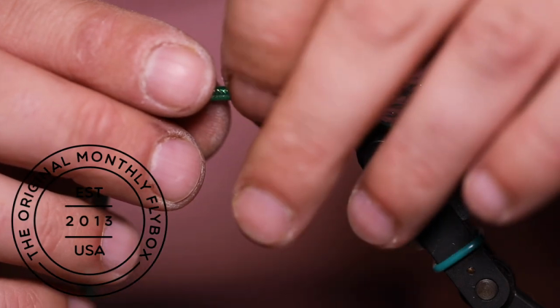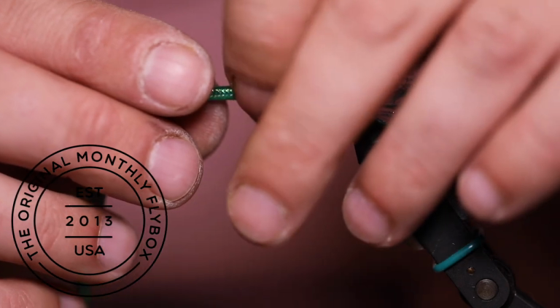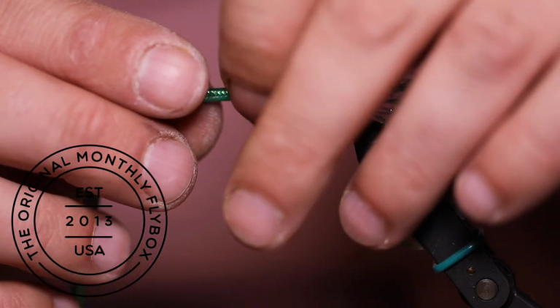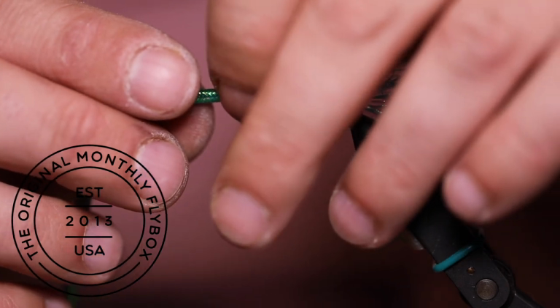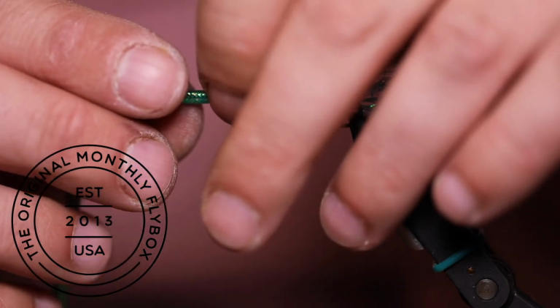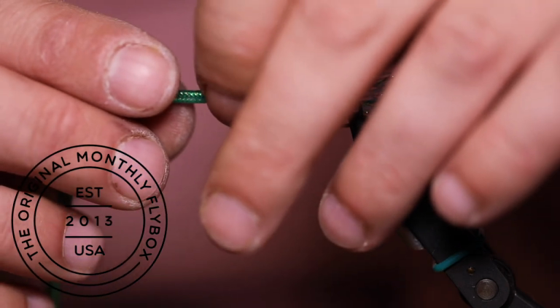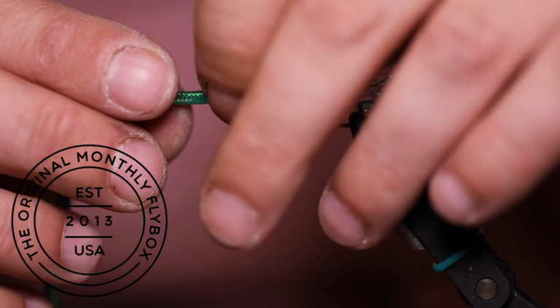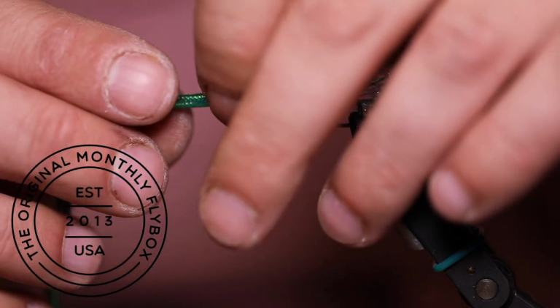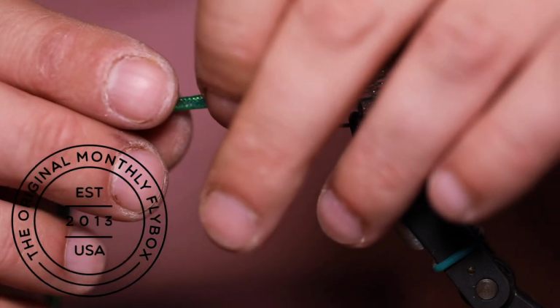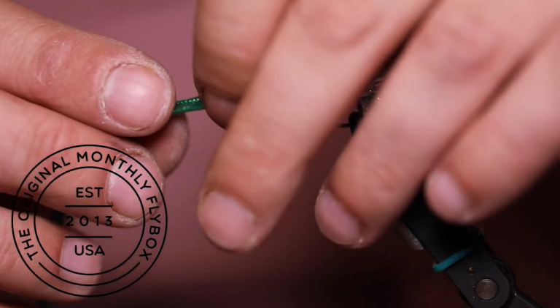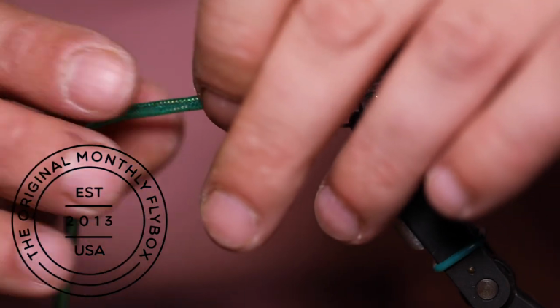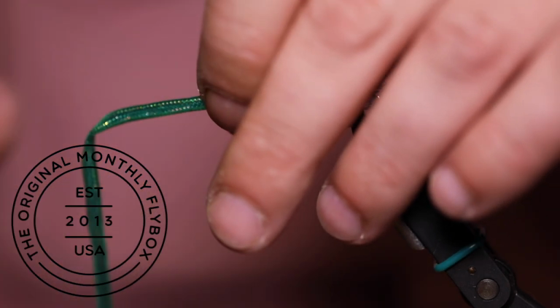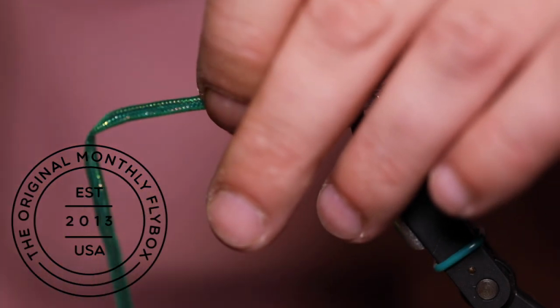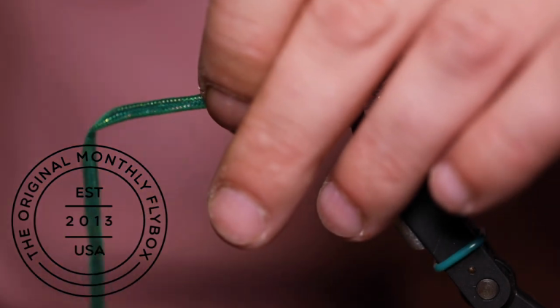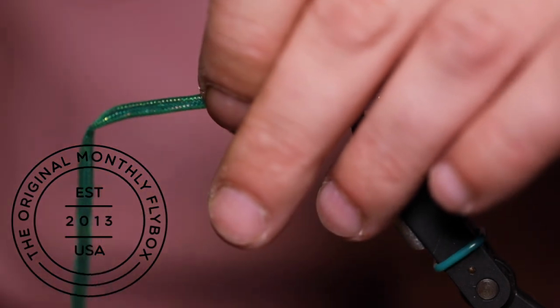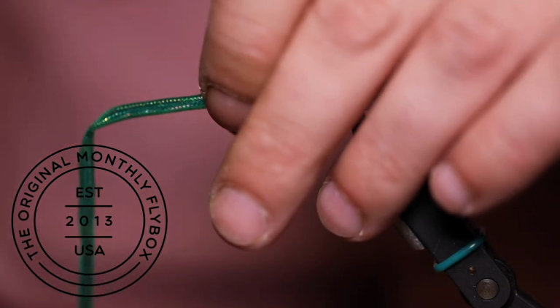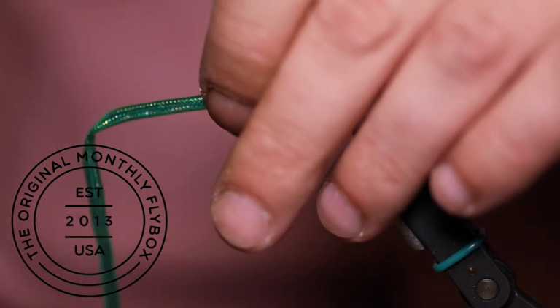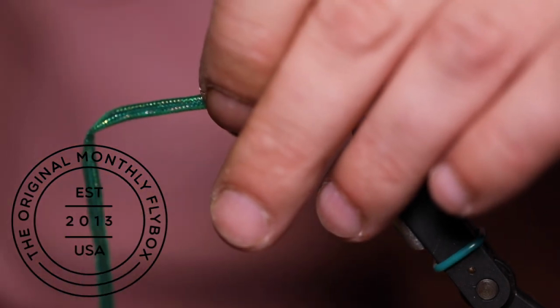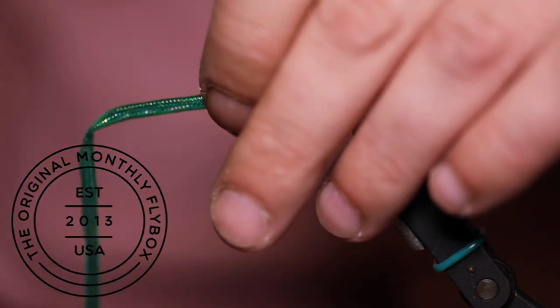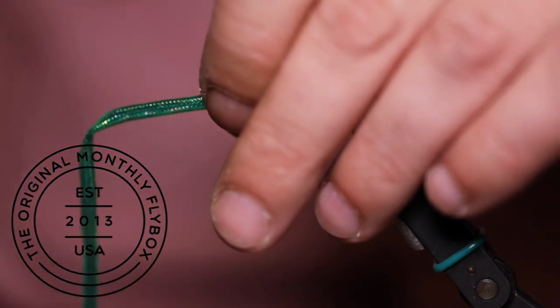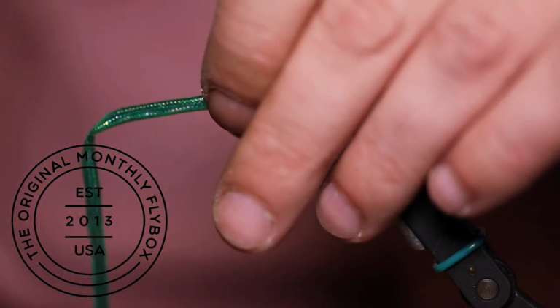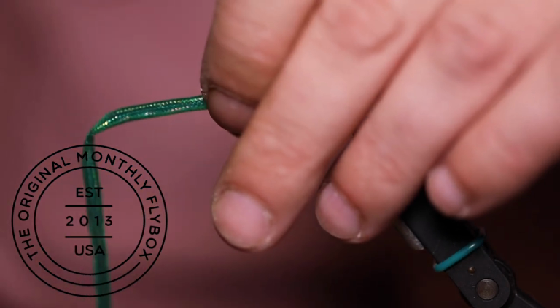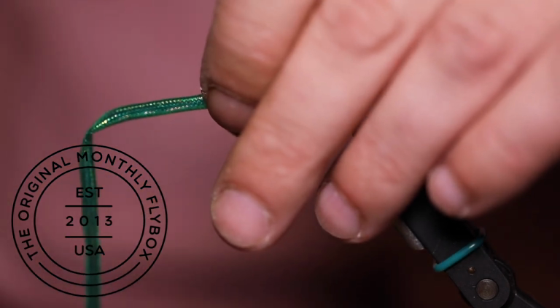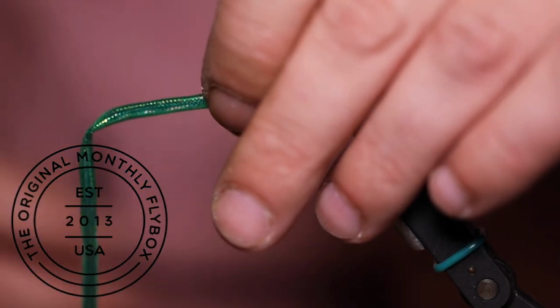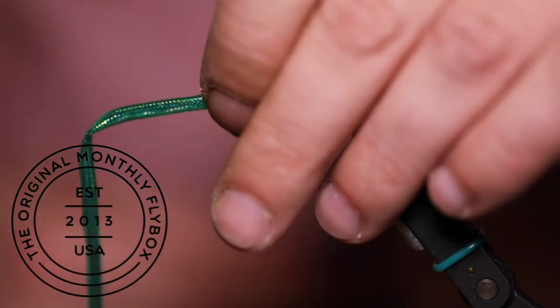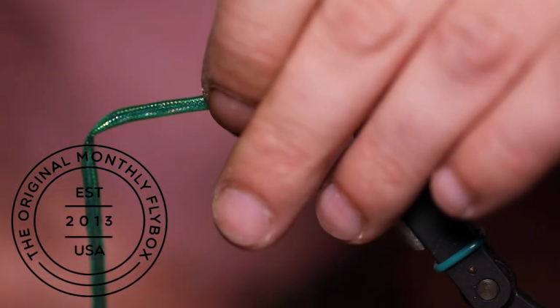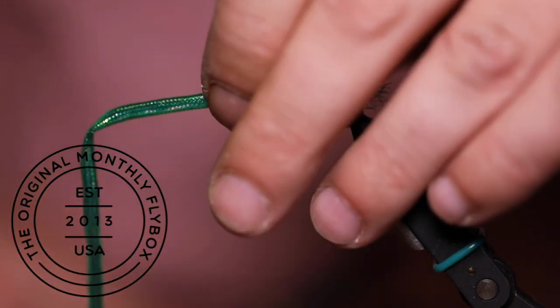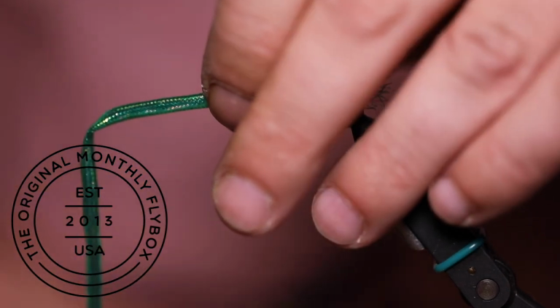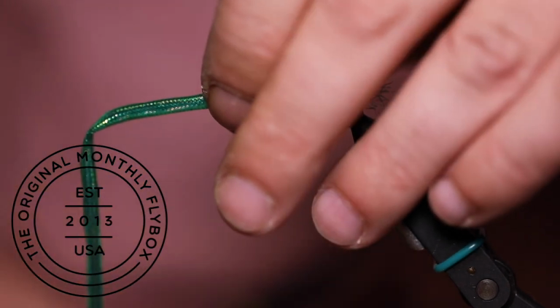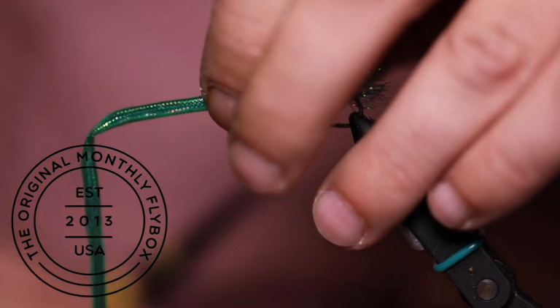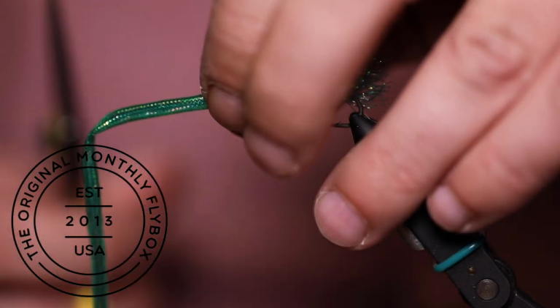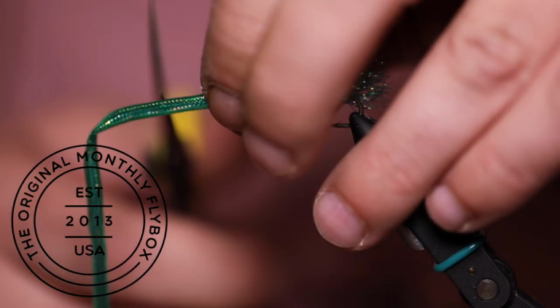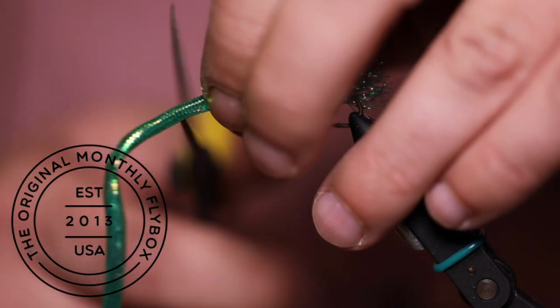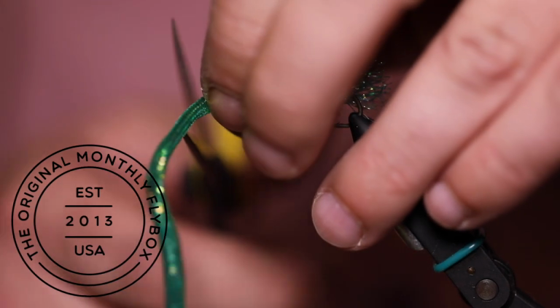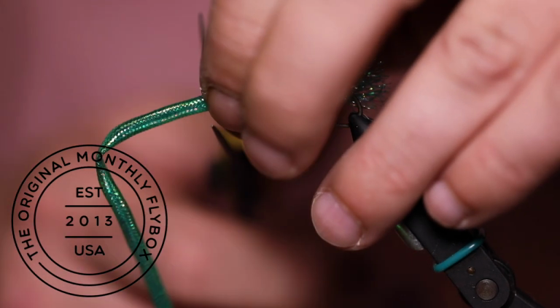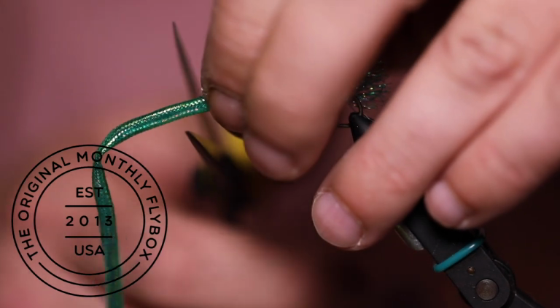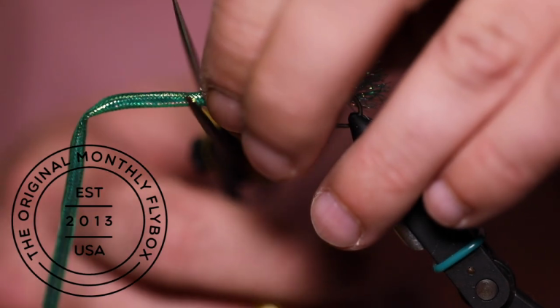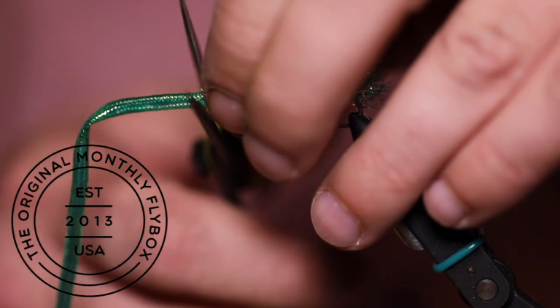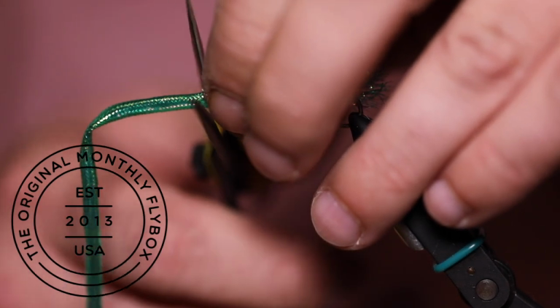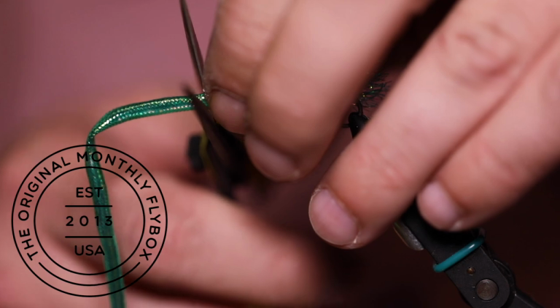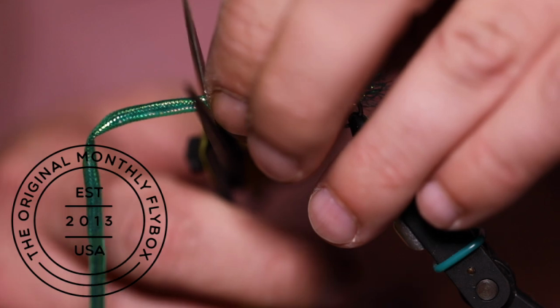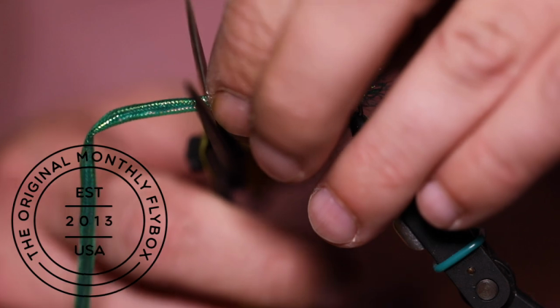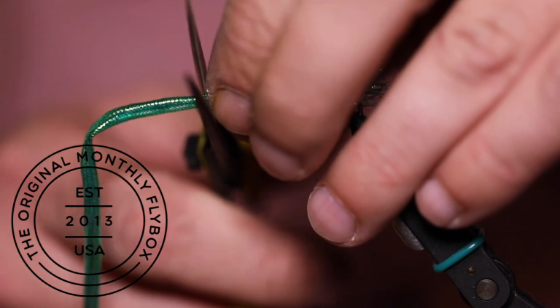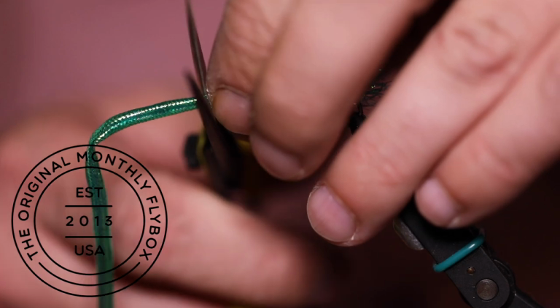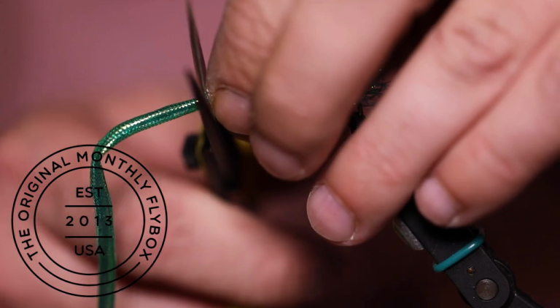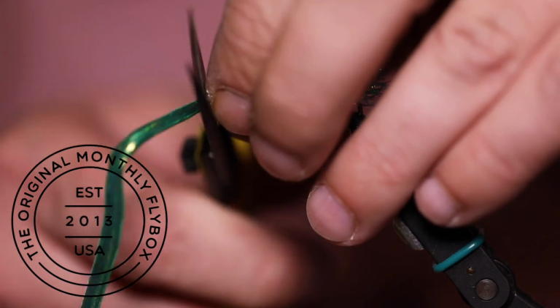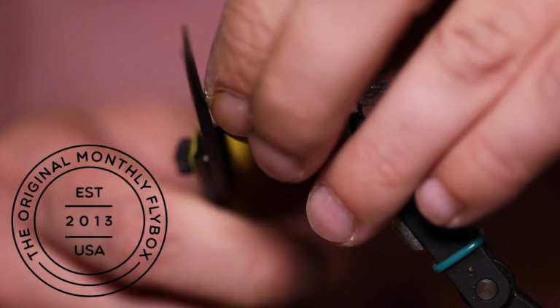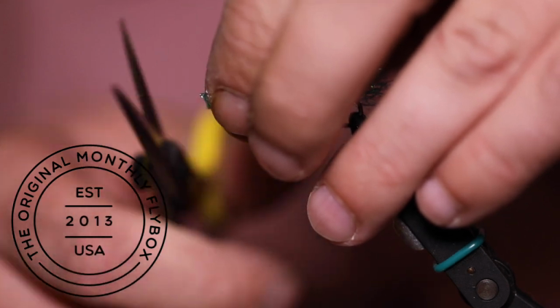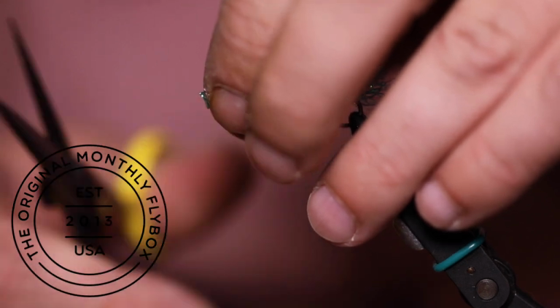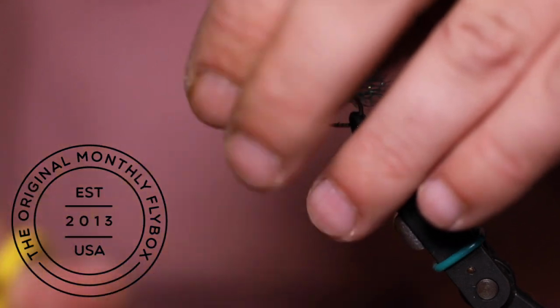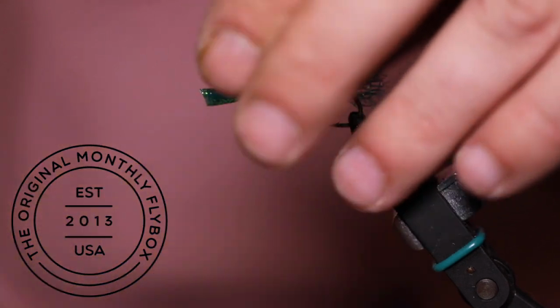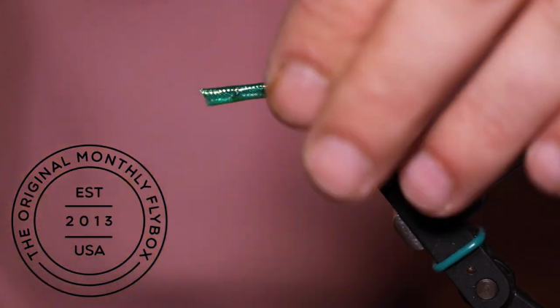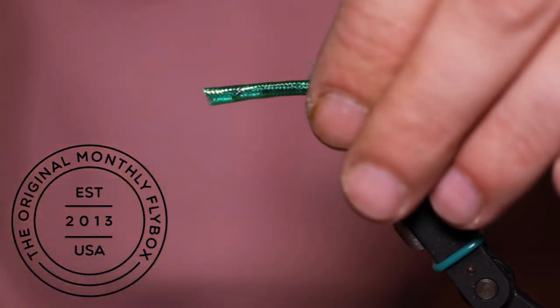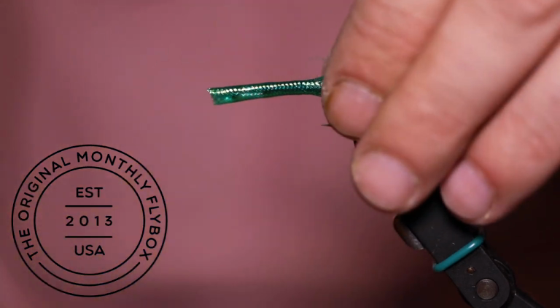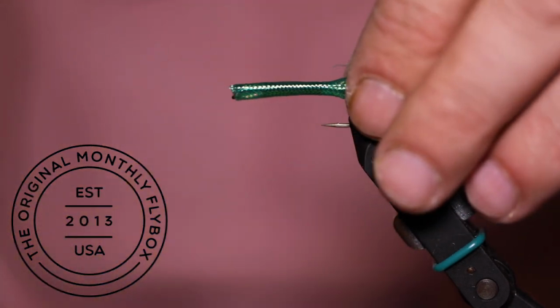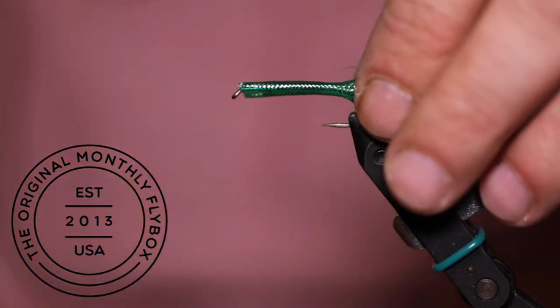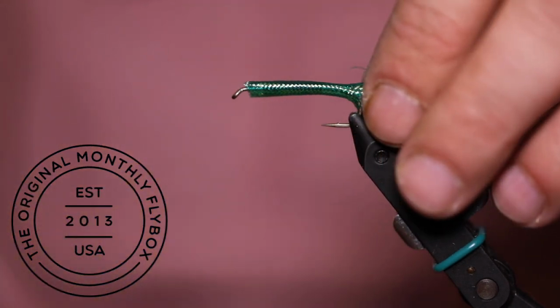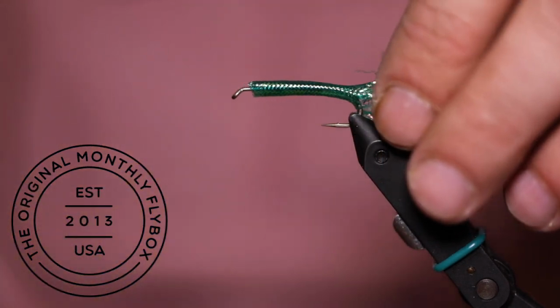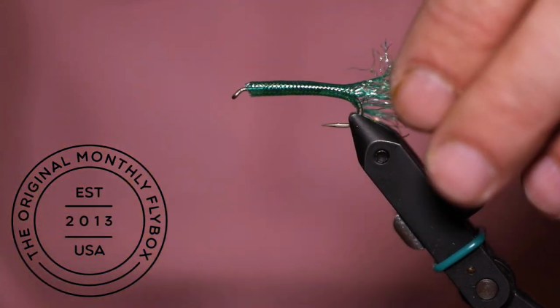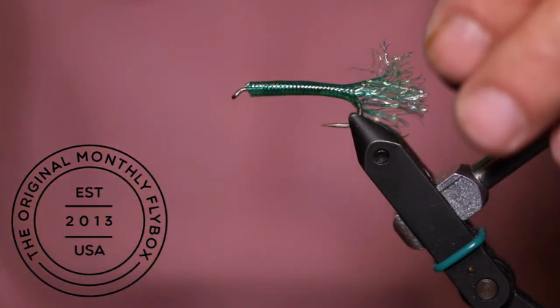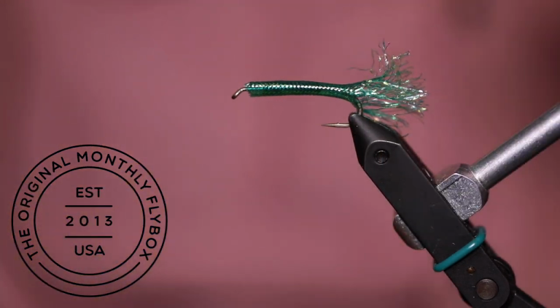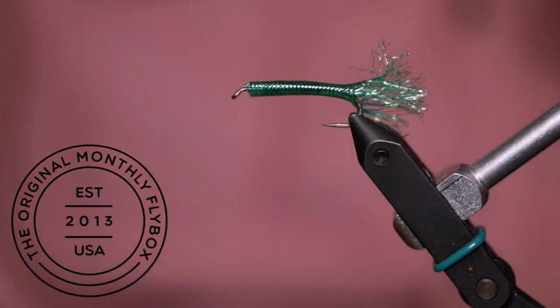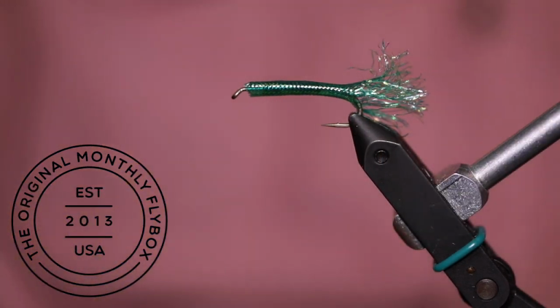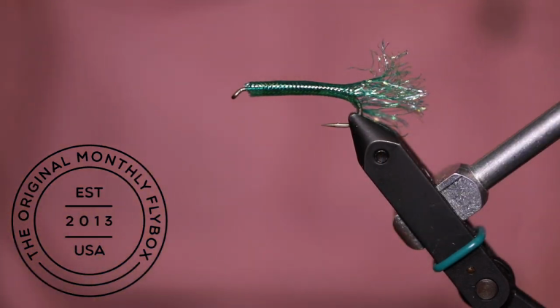Then you're going to measure out the length and cut the end of it off, then slide it back.